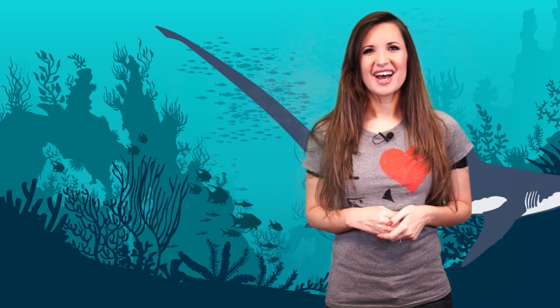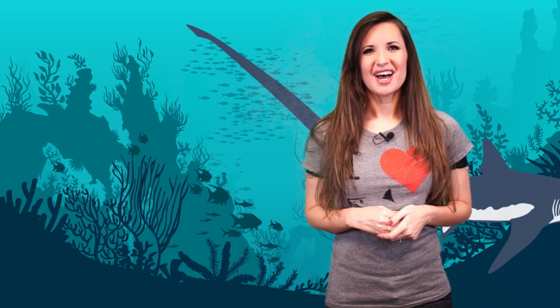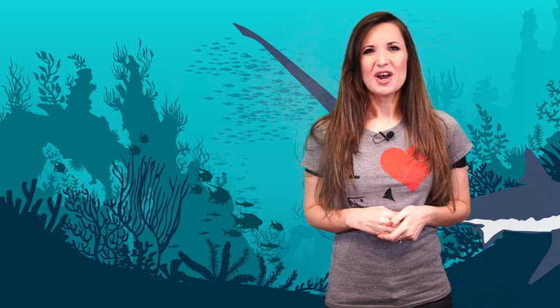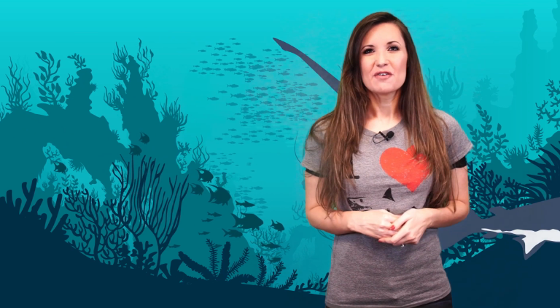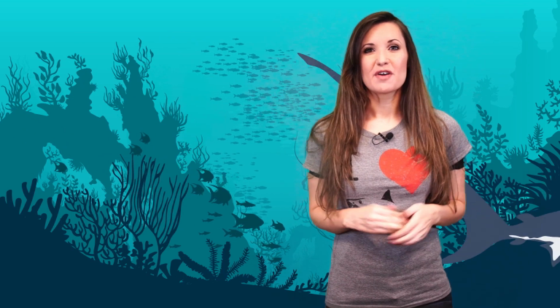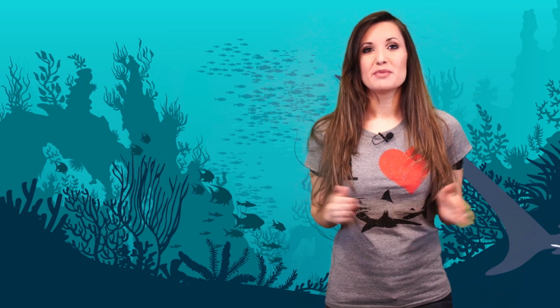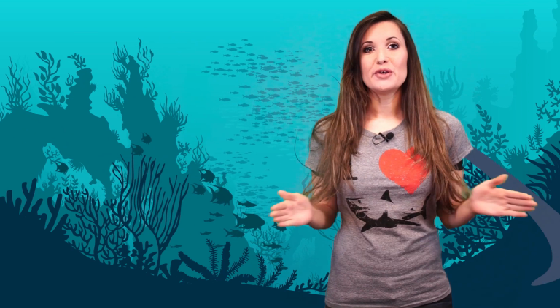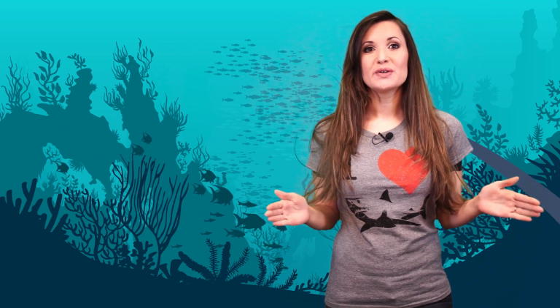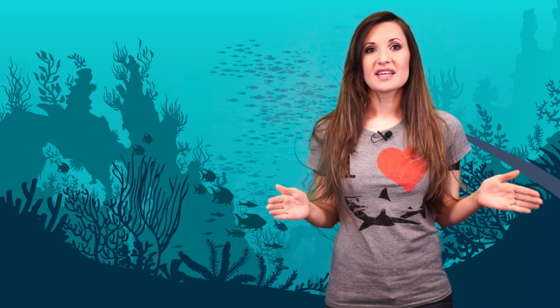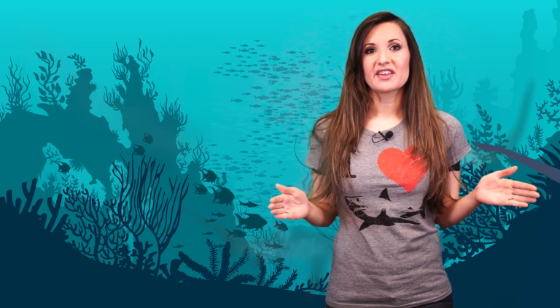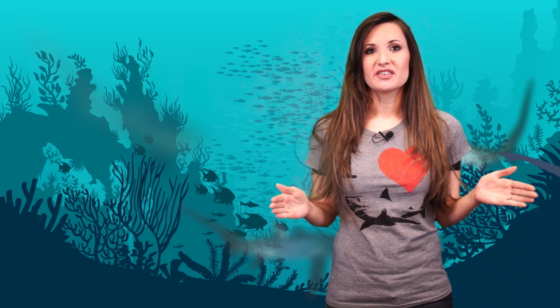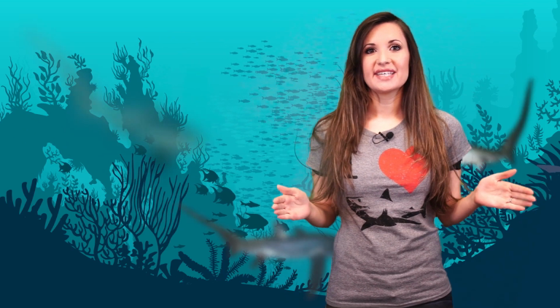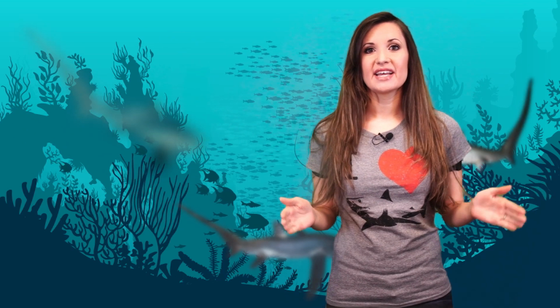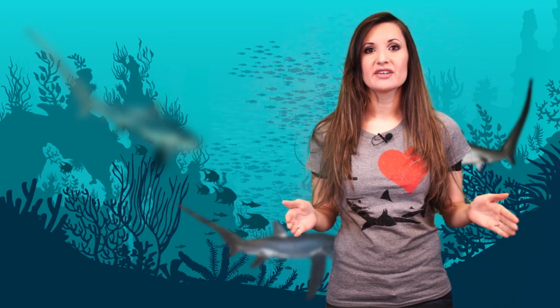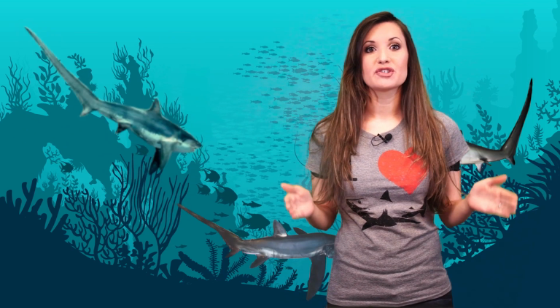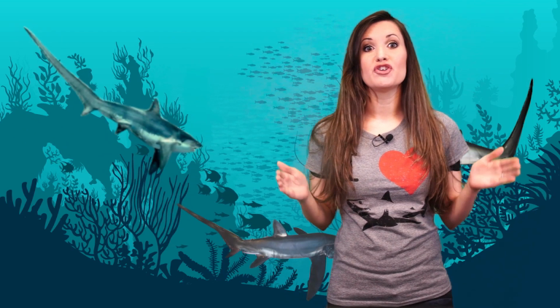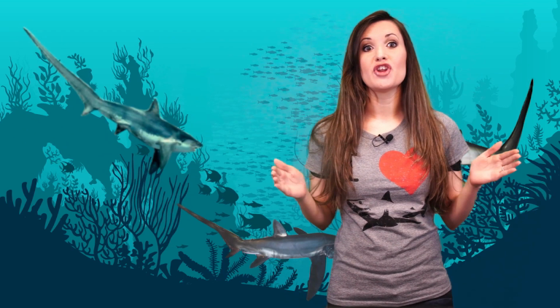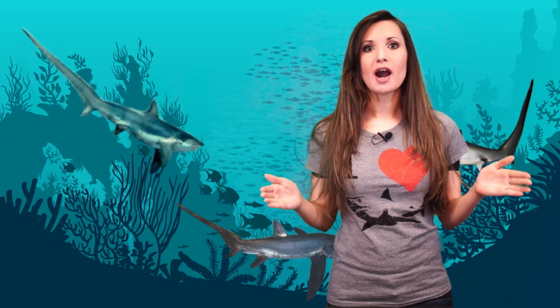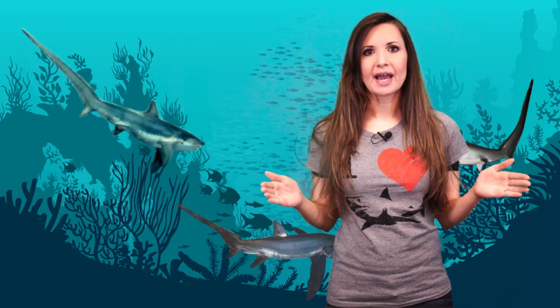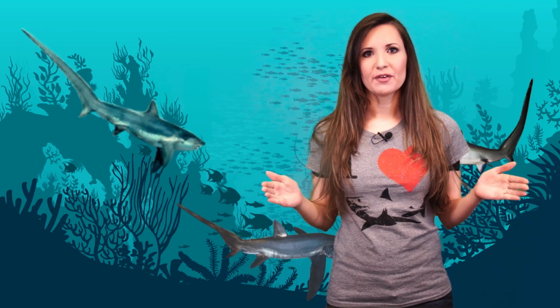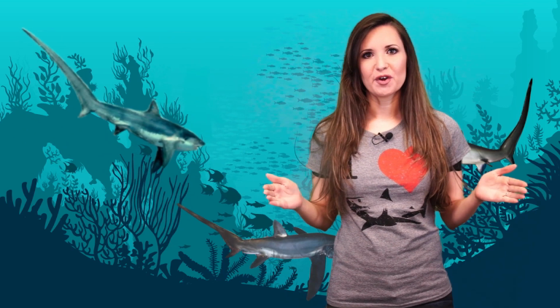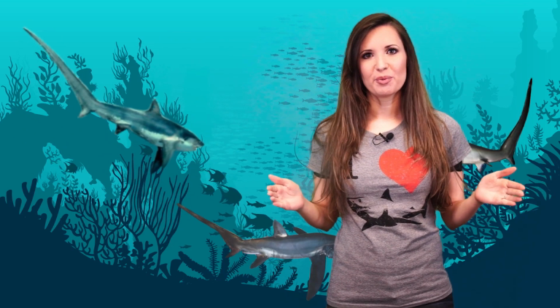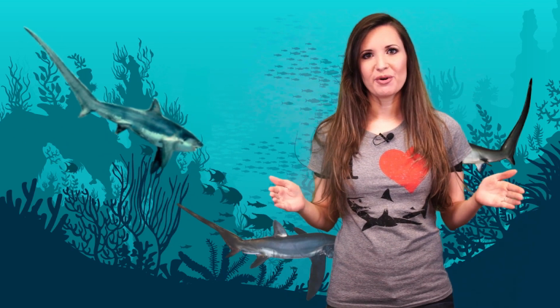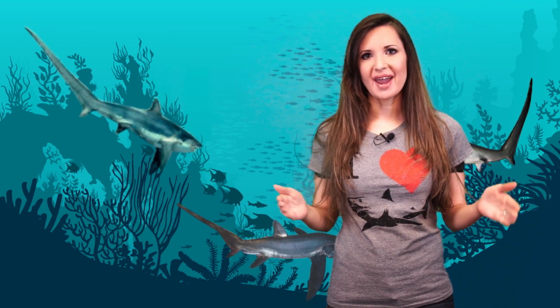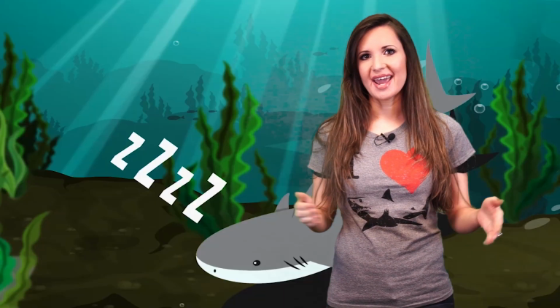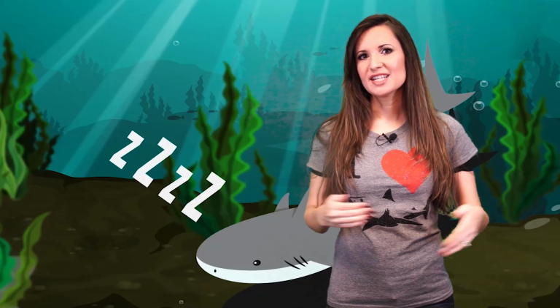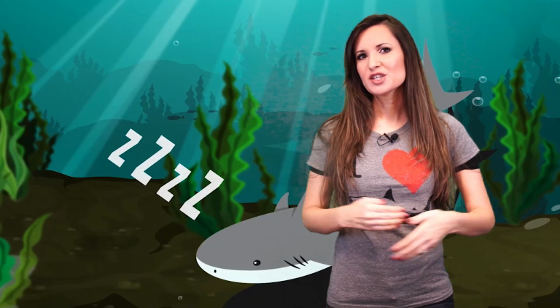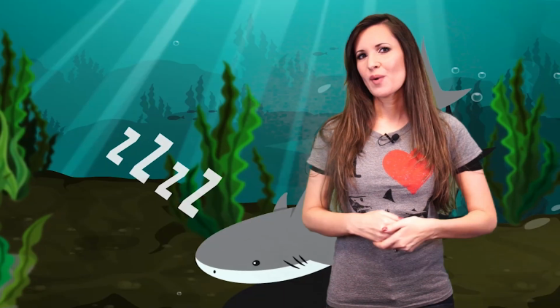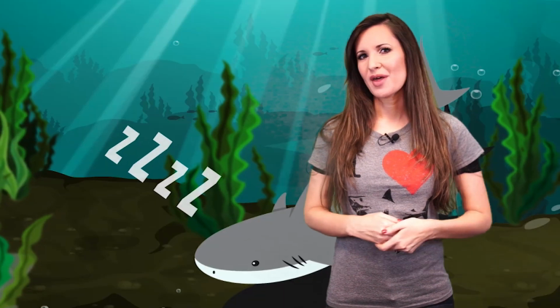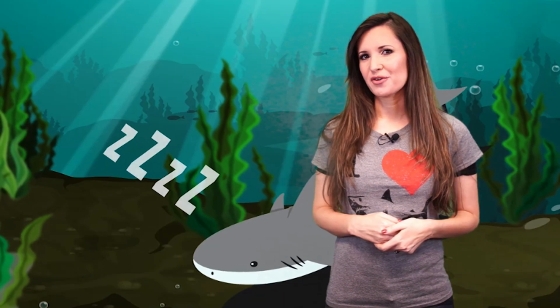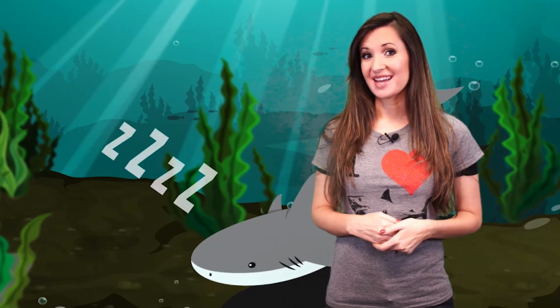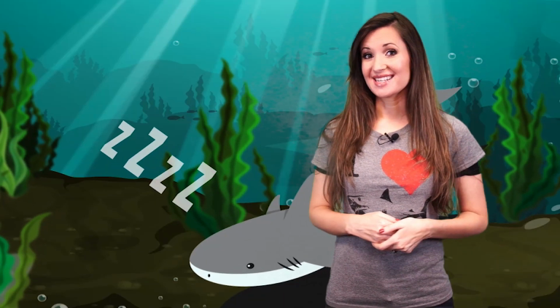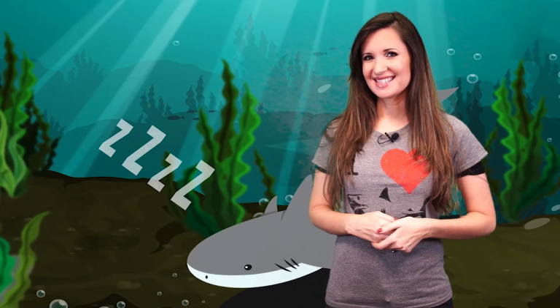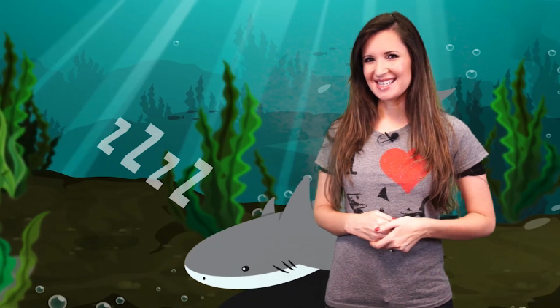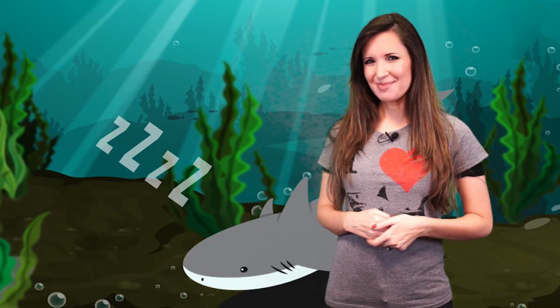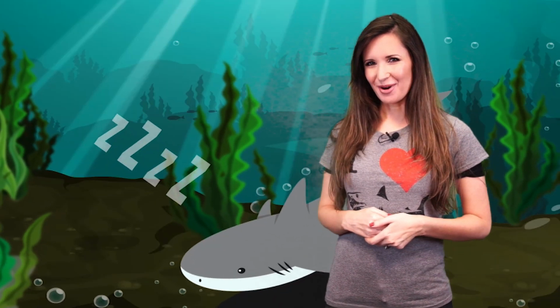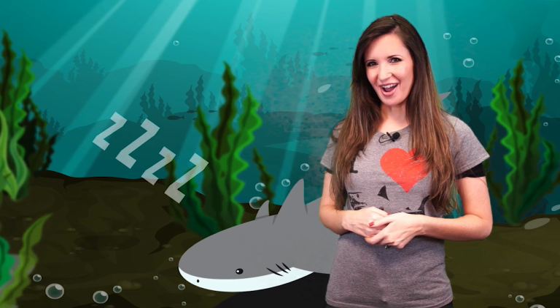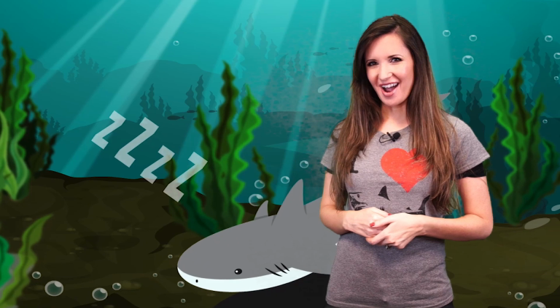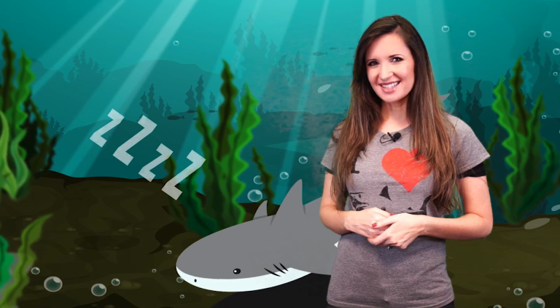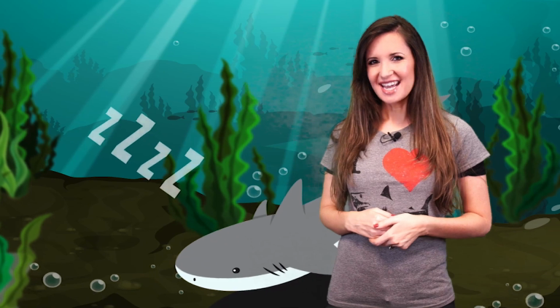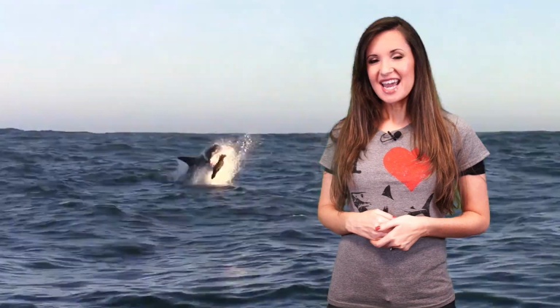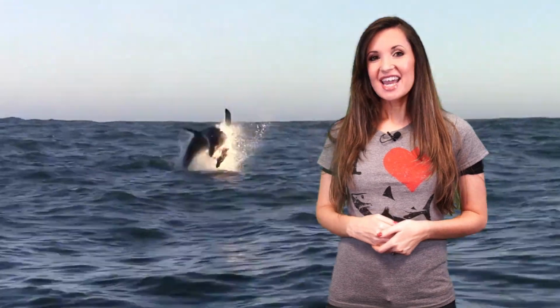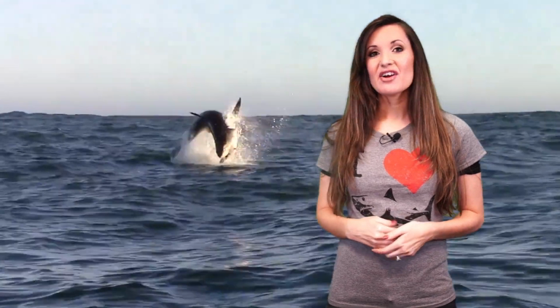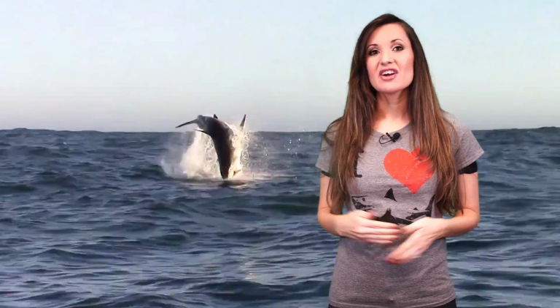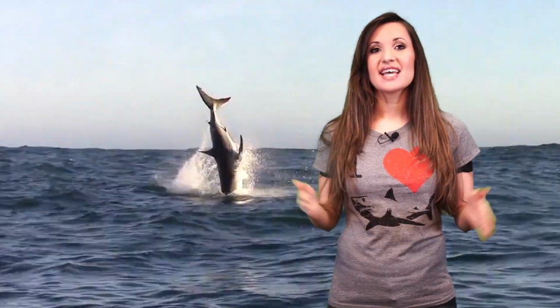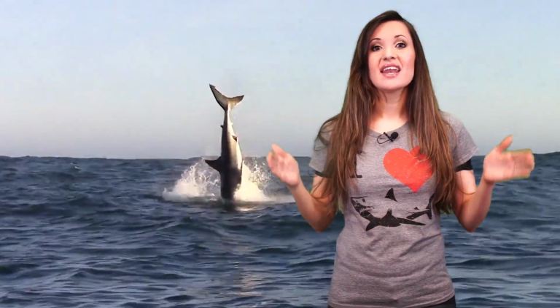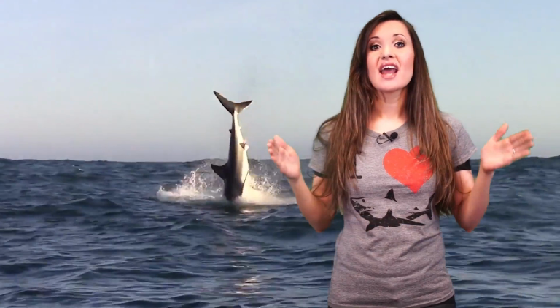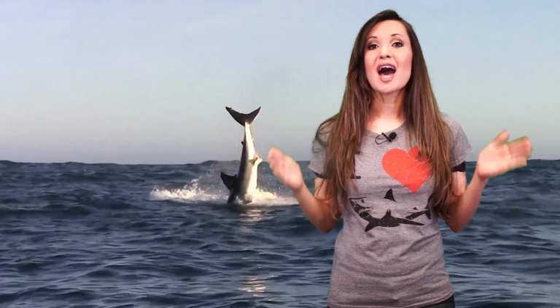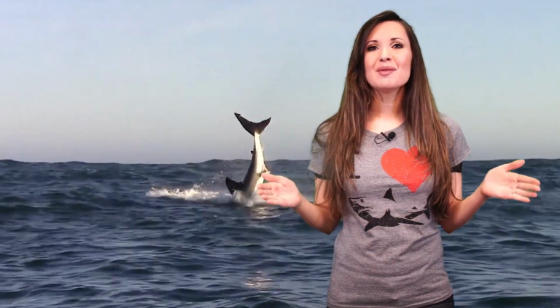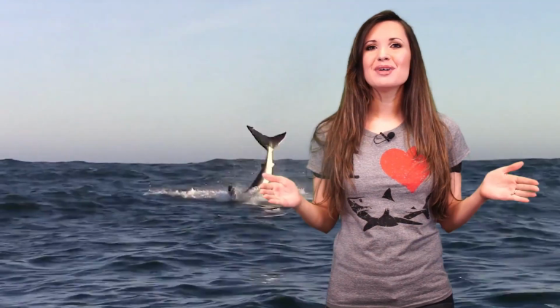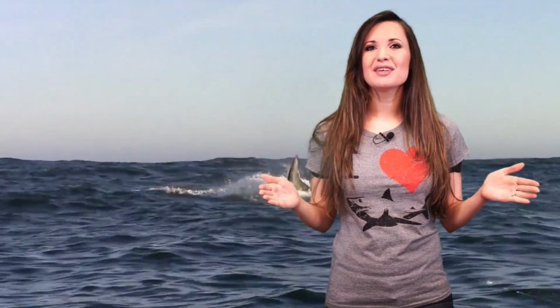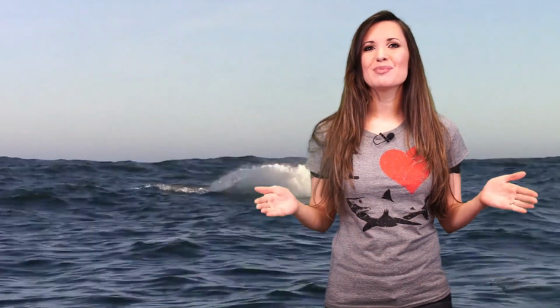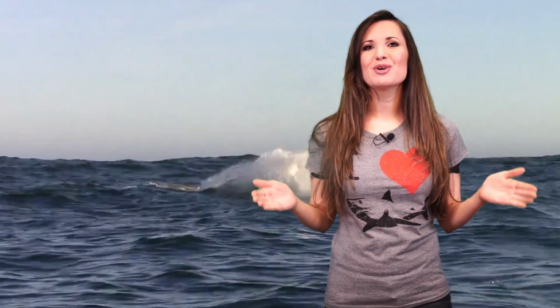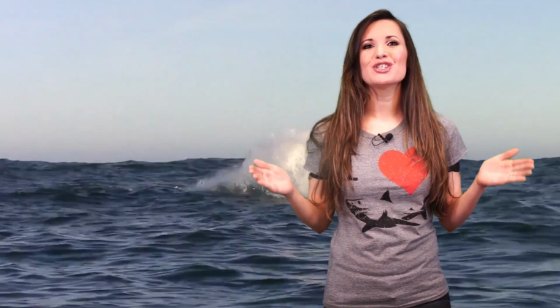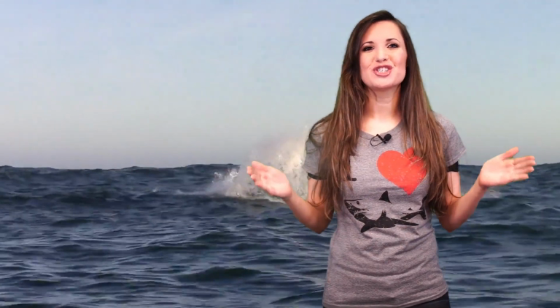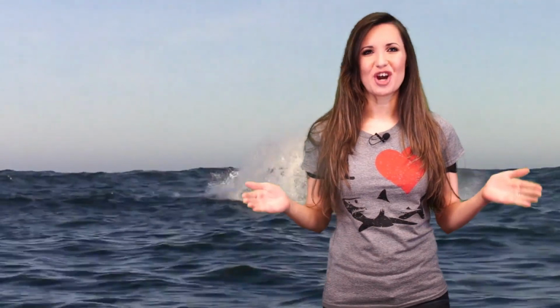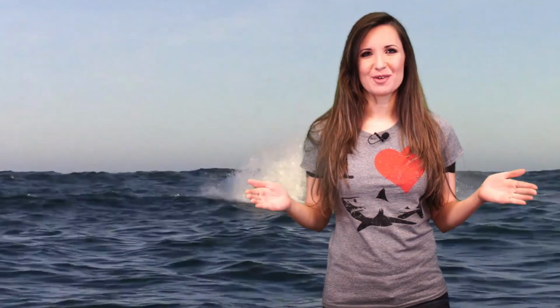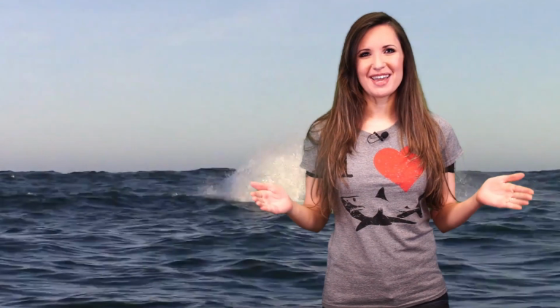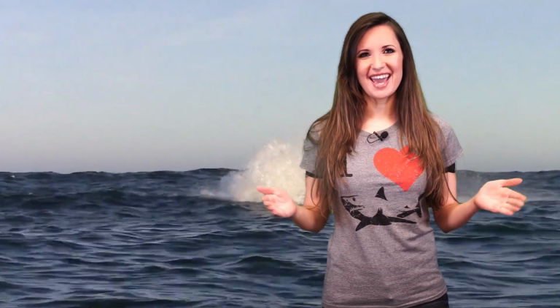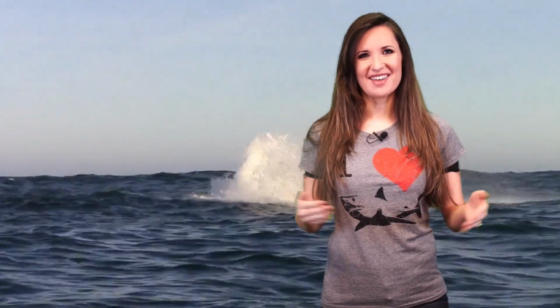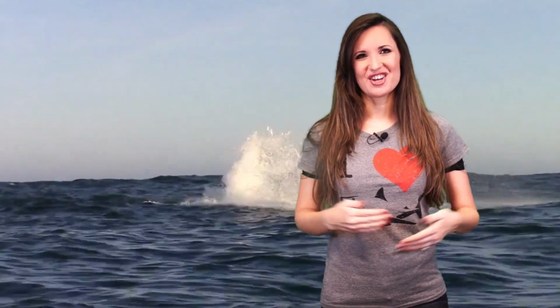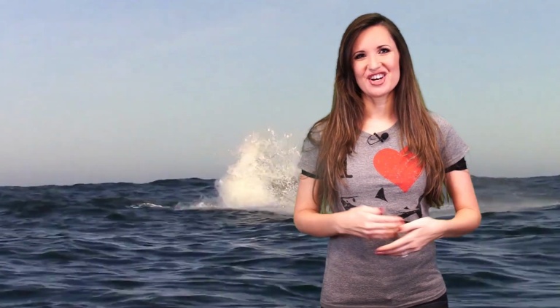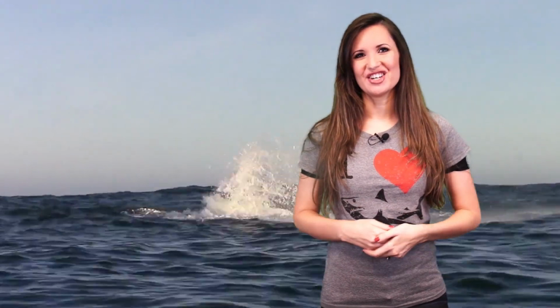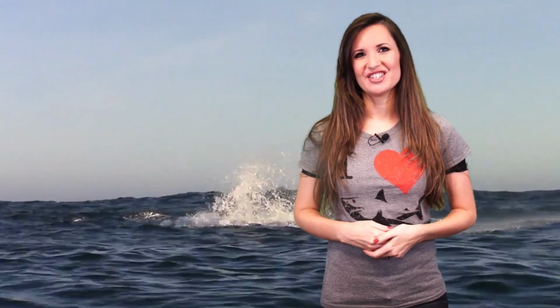From using their tails to knock out their prey, to whether they sleep or not, here are 10 Unbelievable Shark Behaviors!